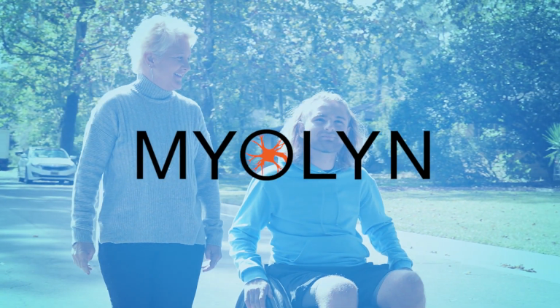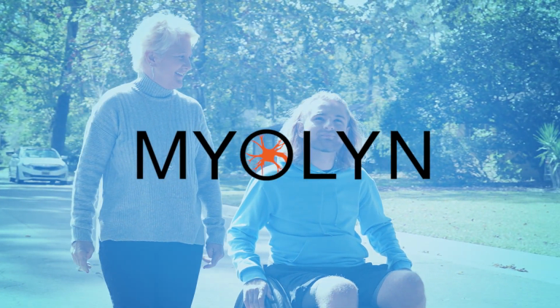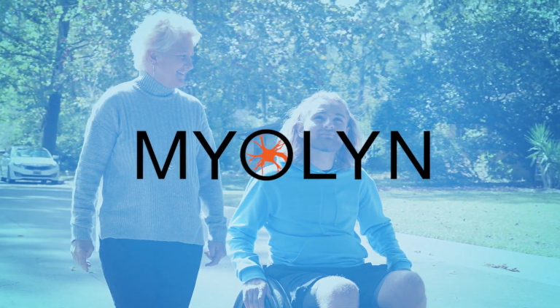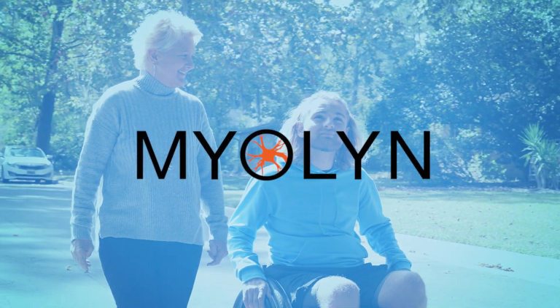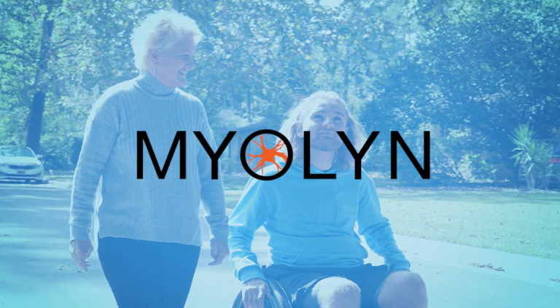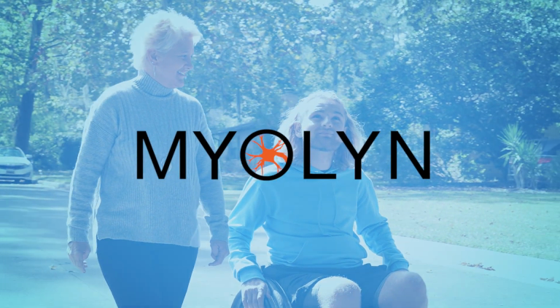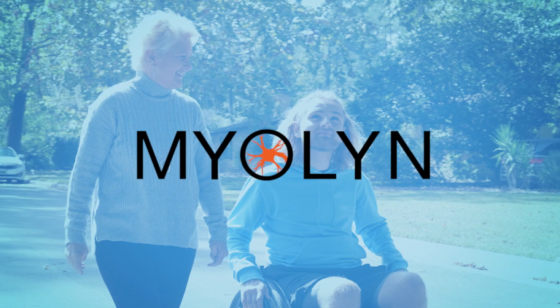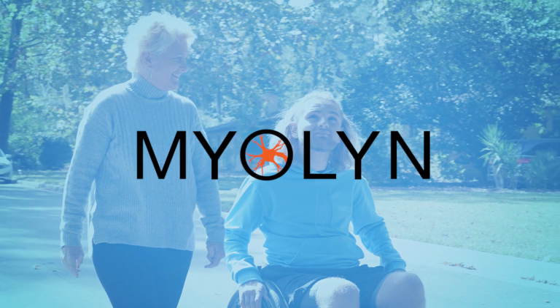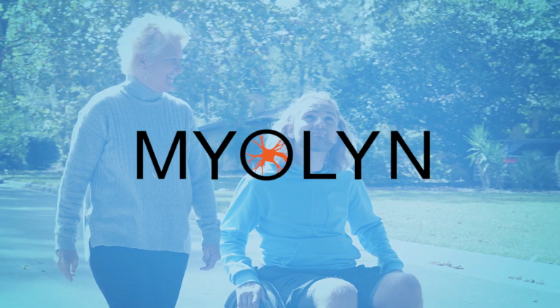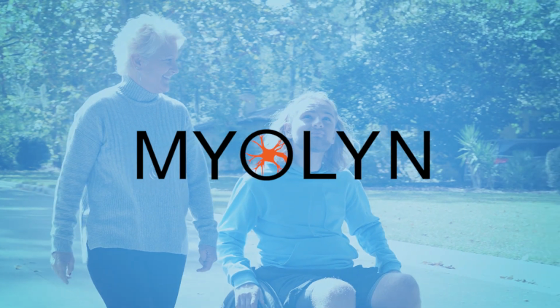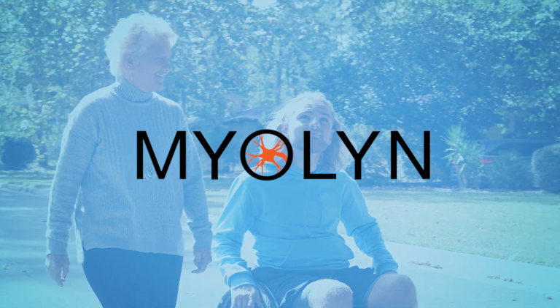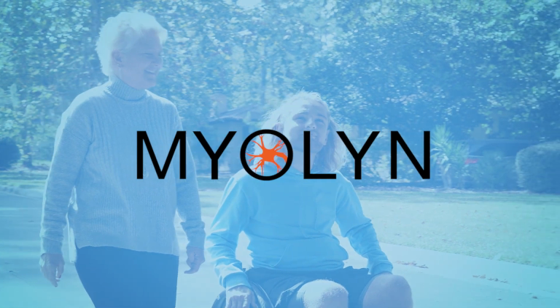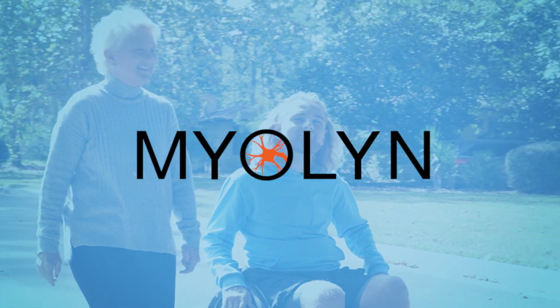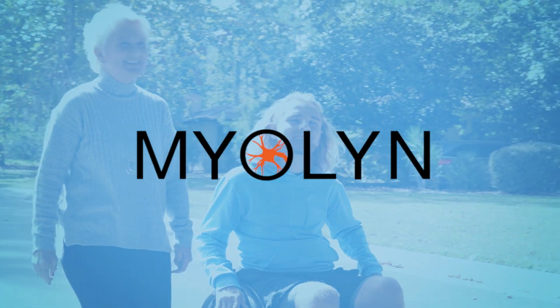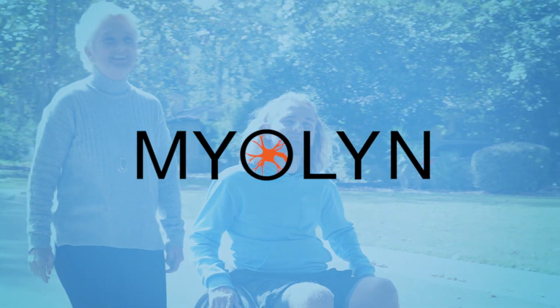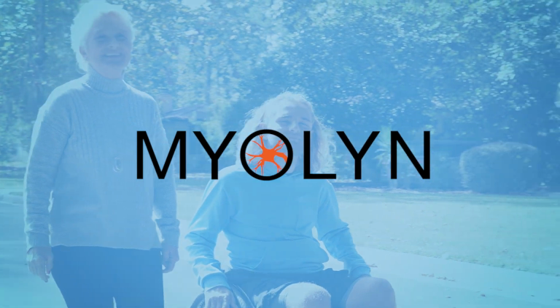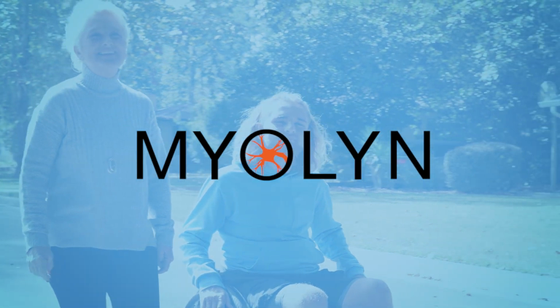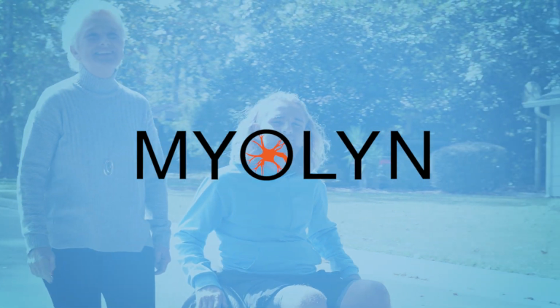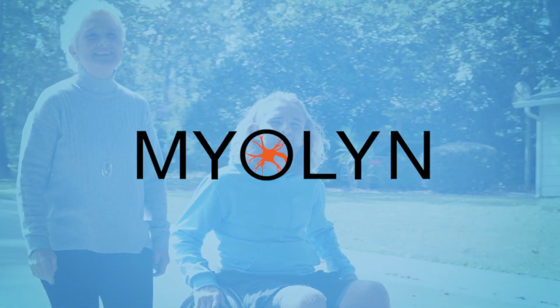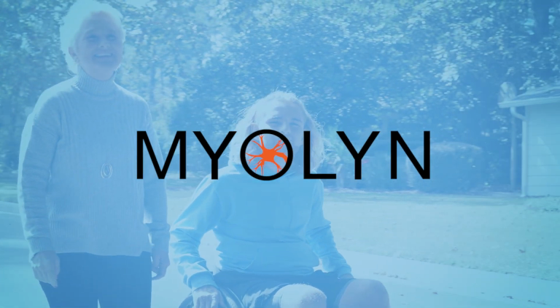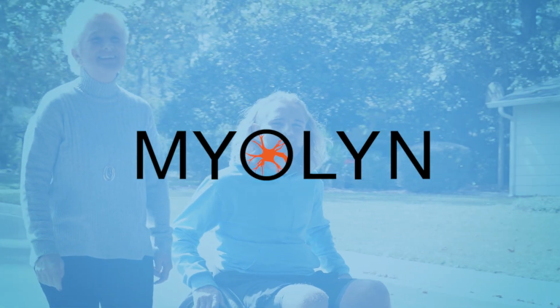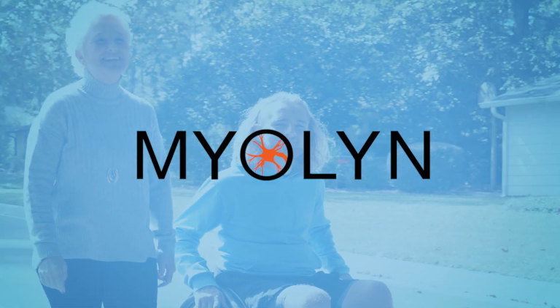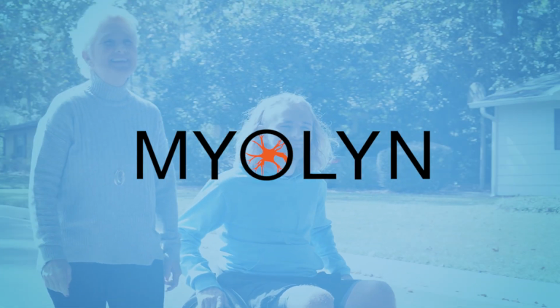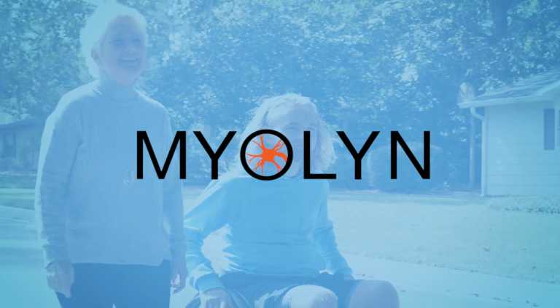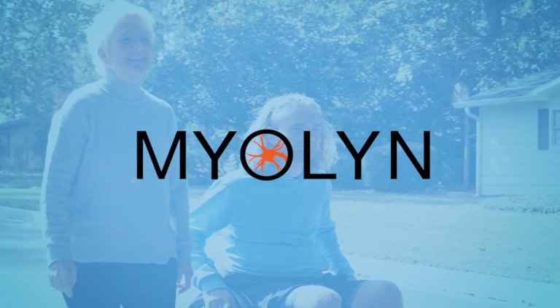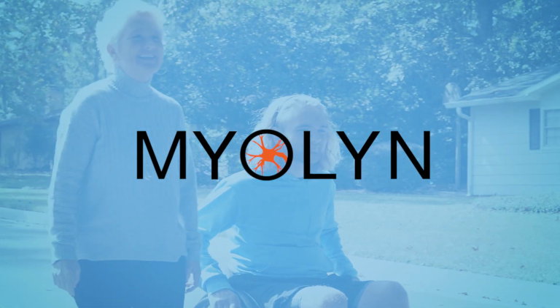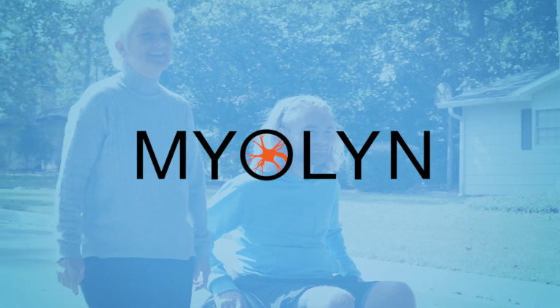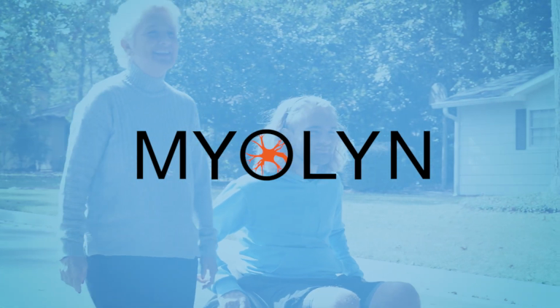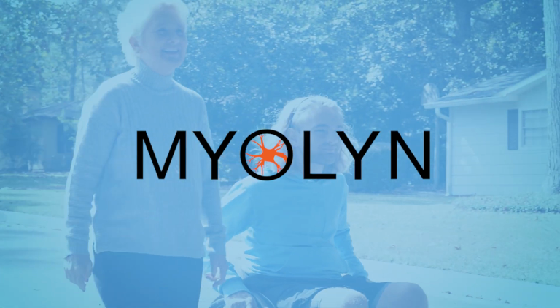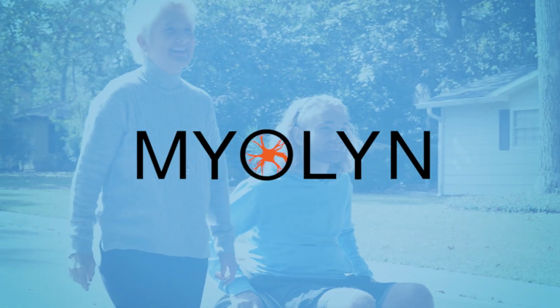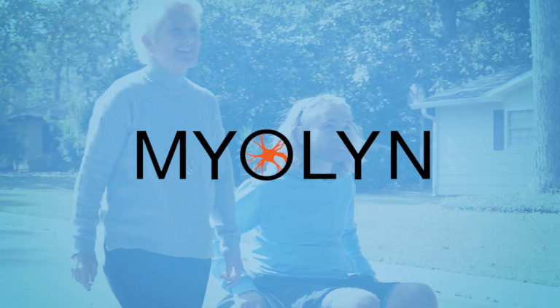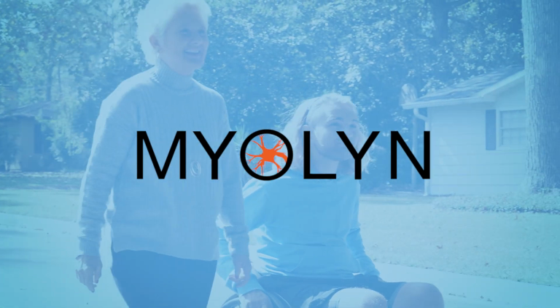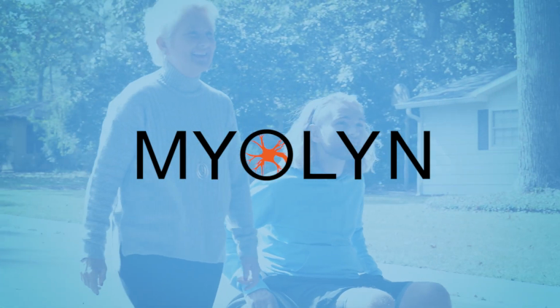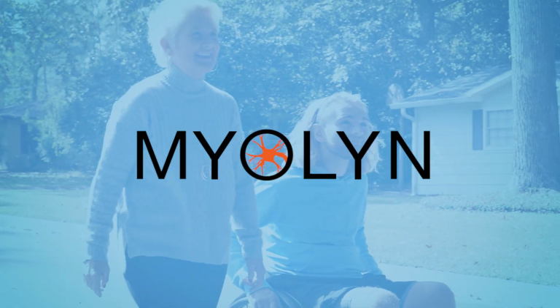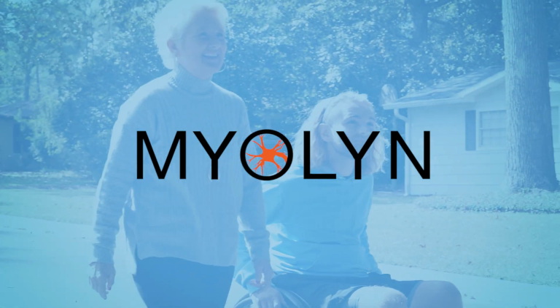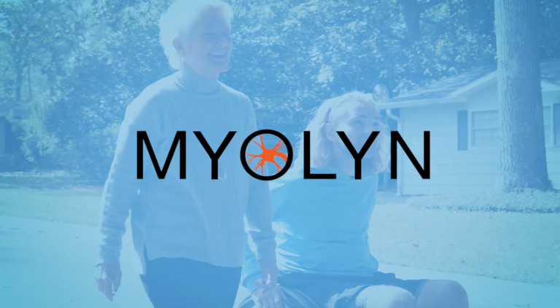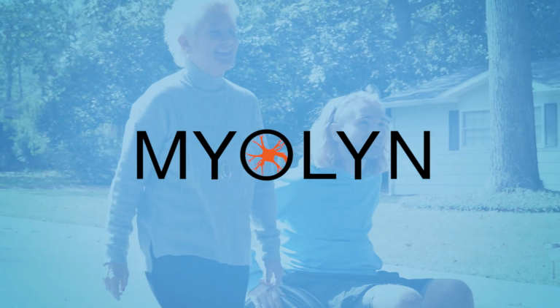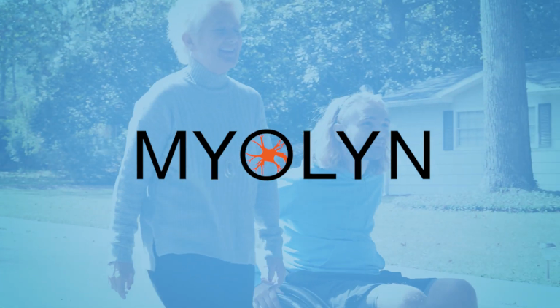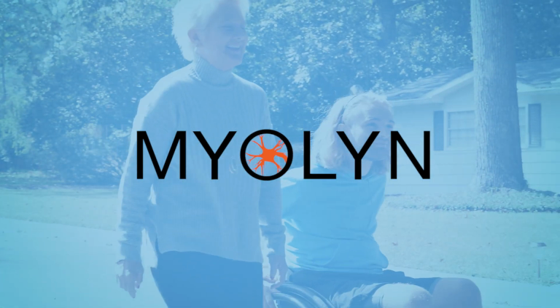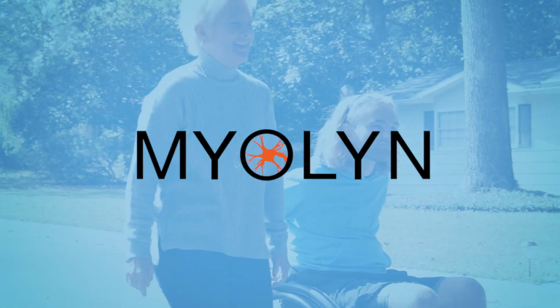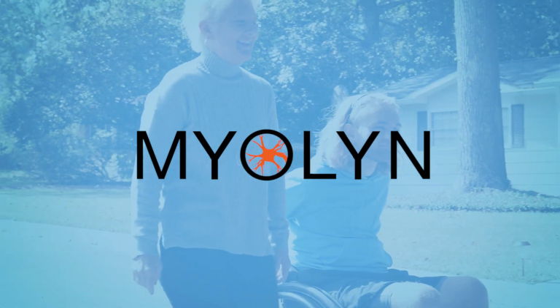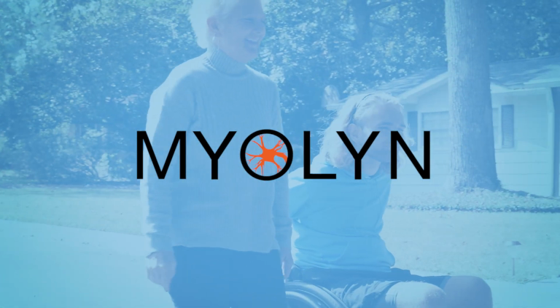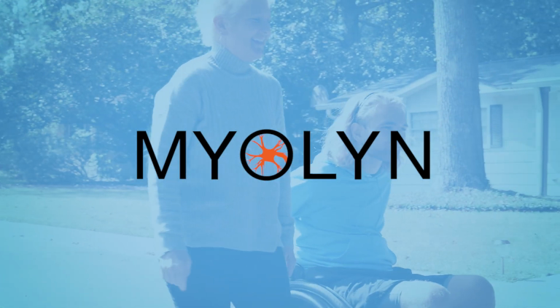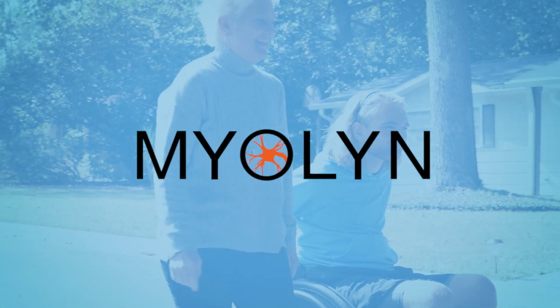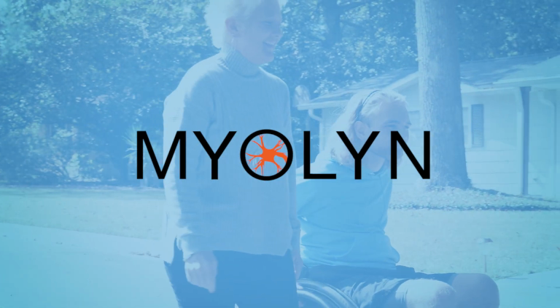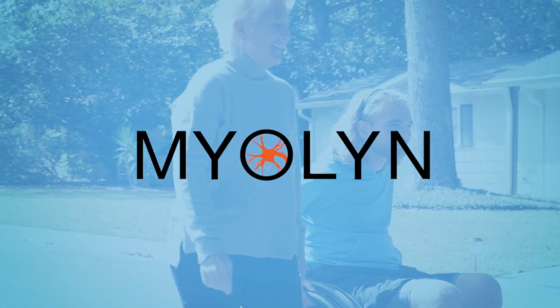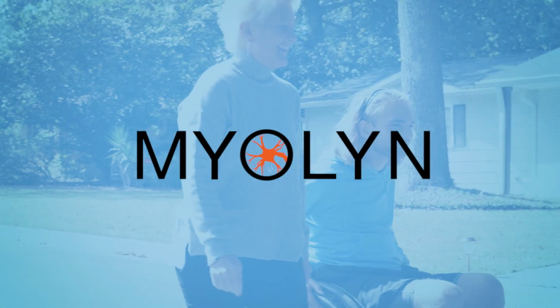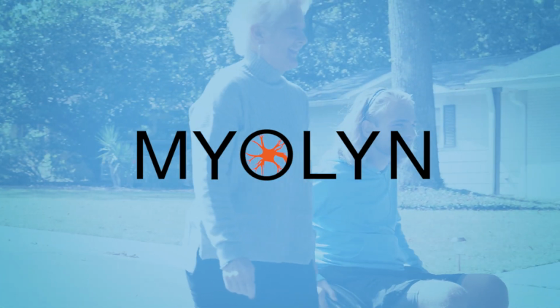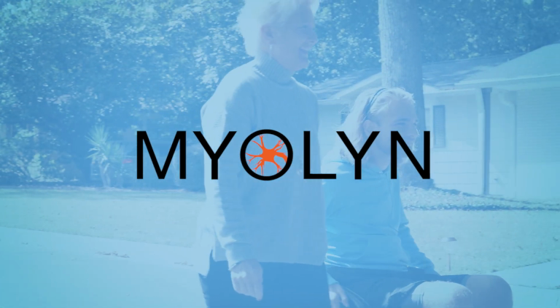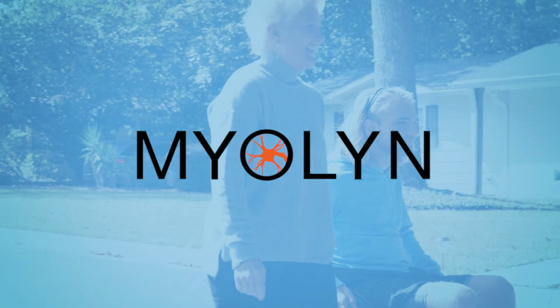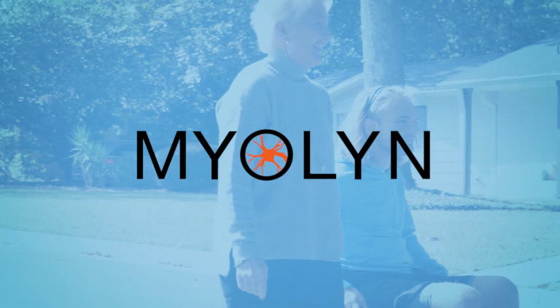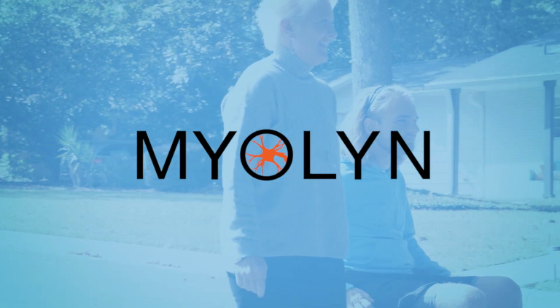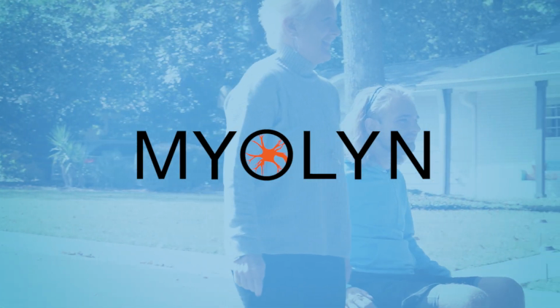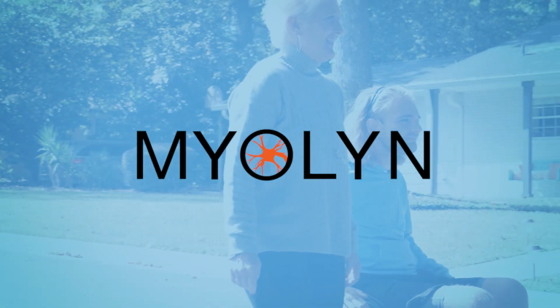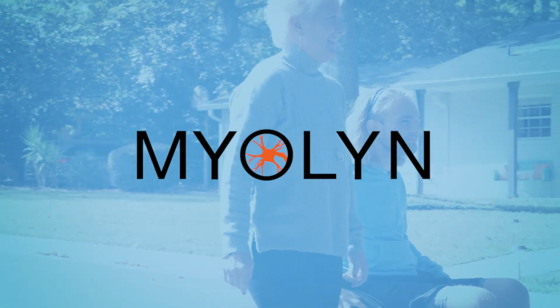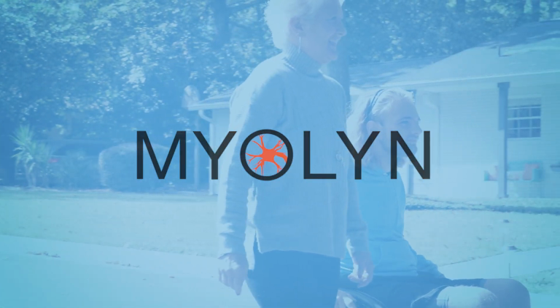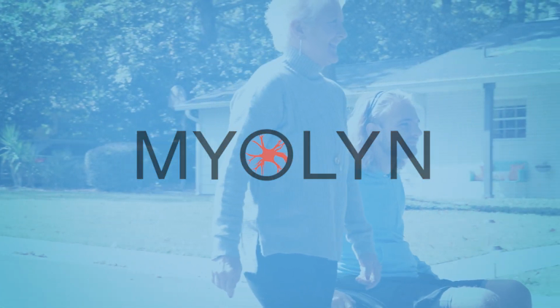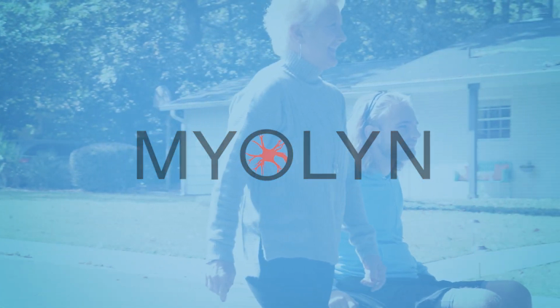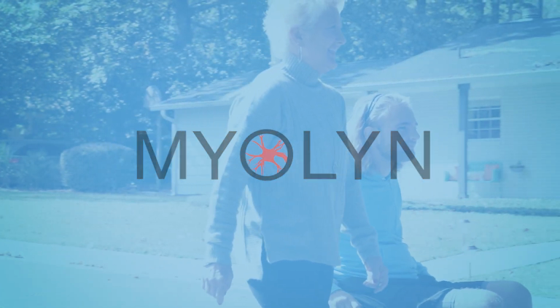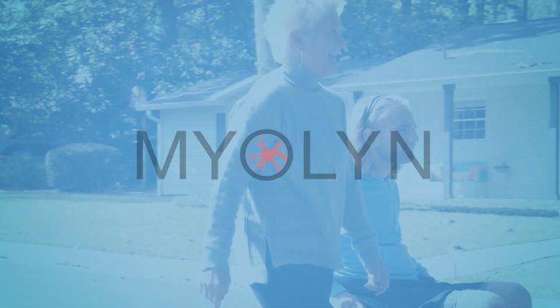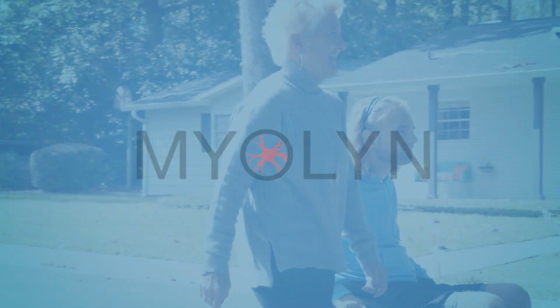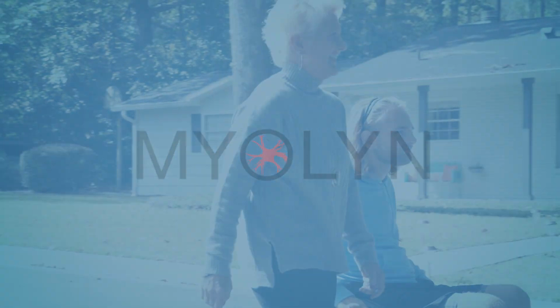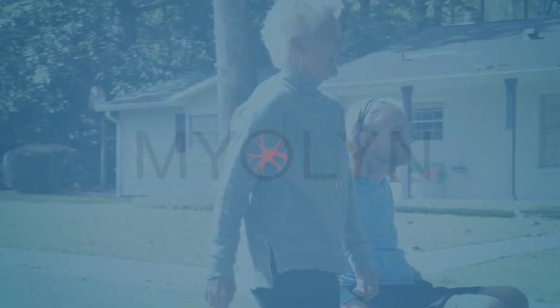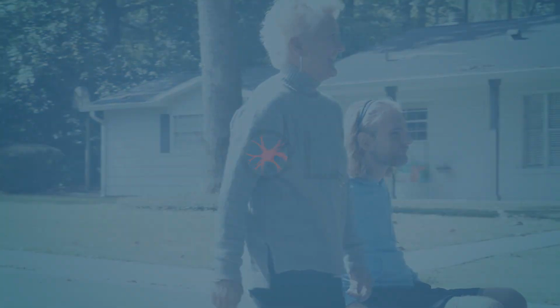To learn more about this amazing technology, visit www.myelin.com.